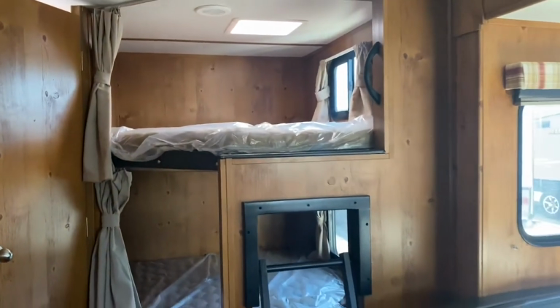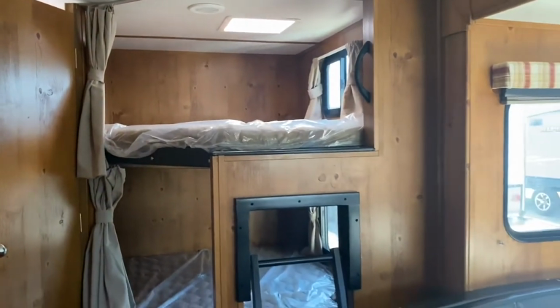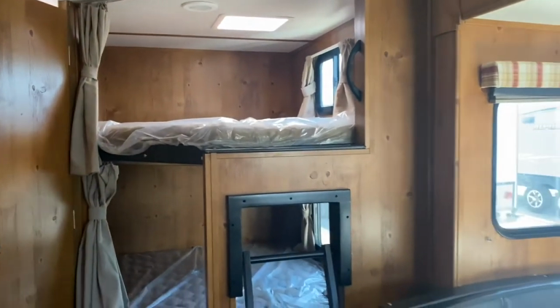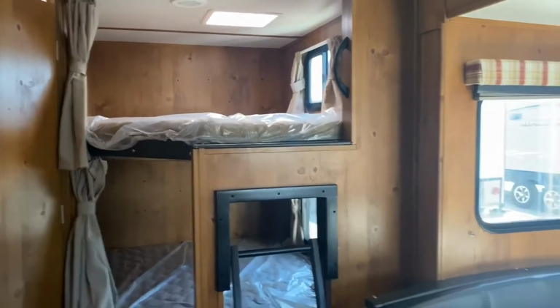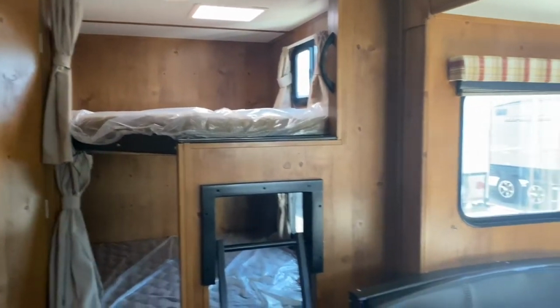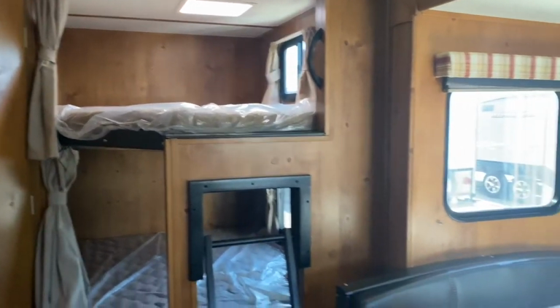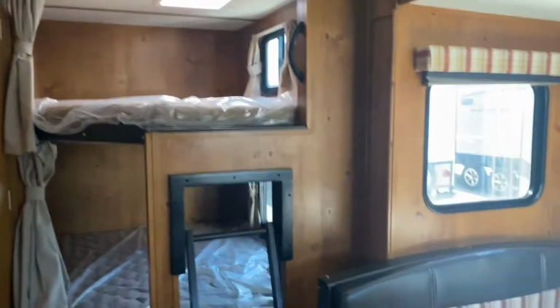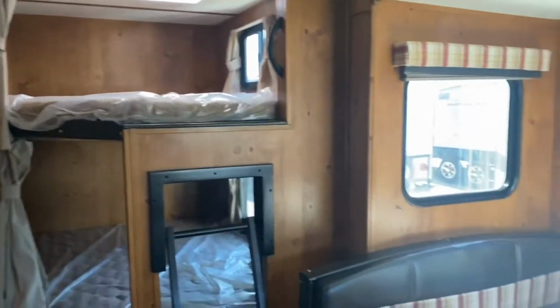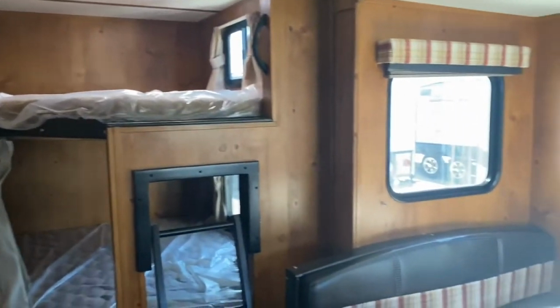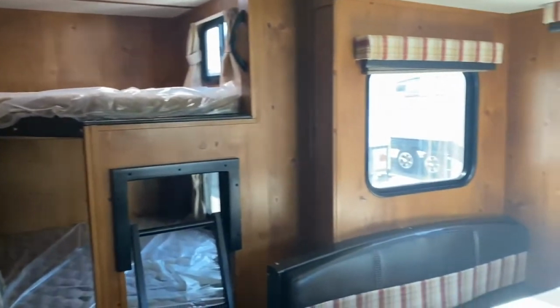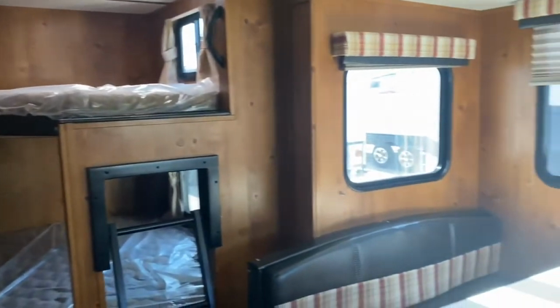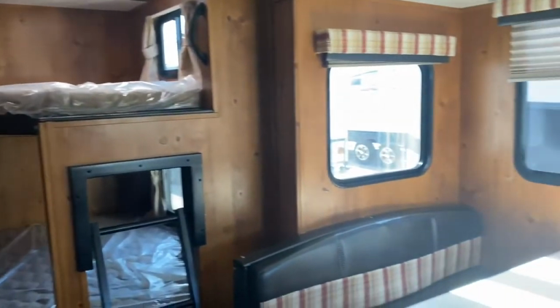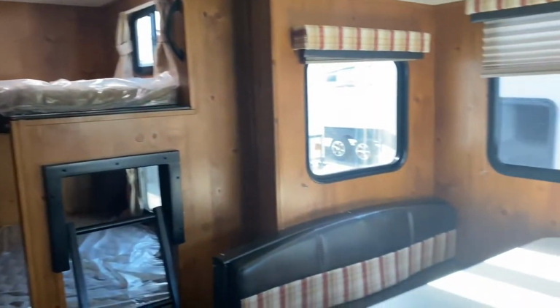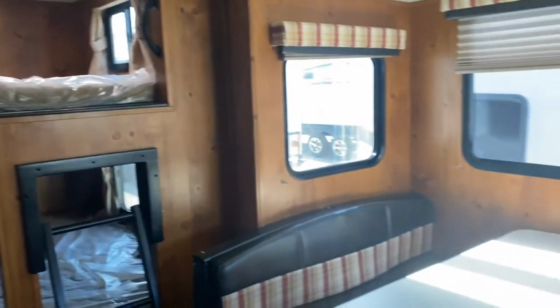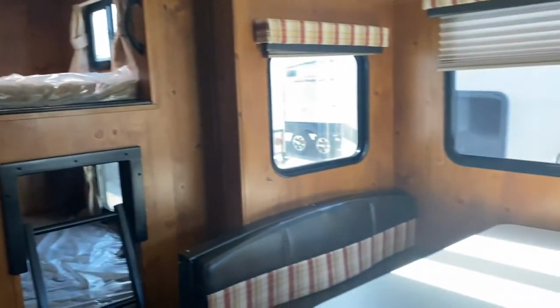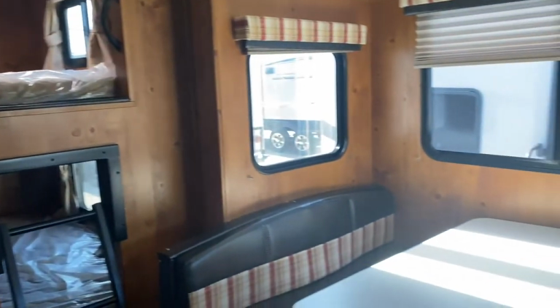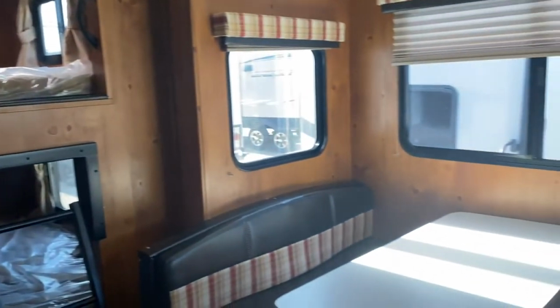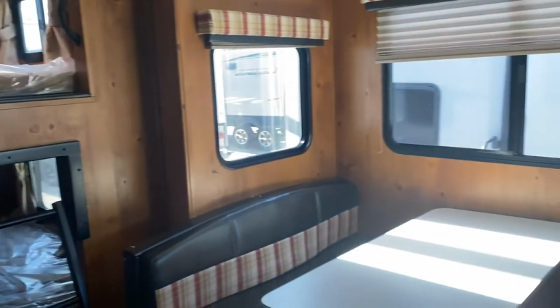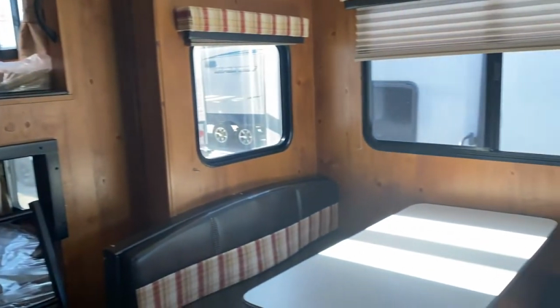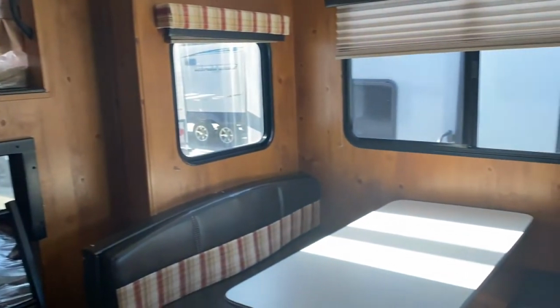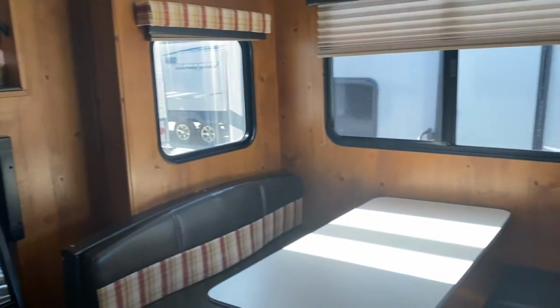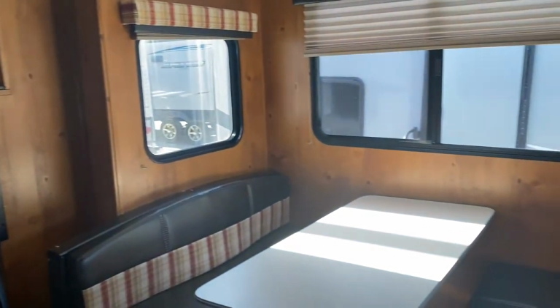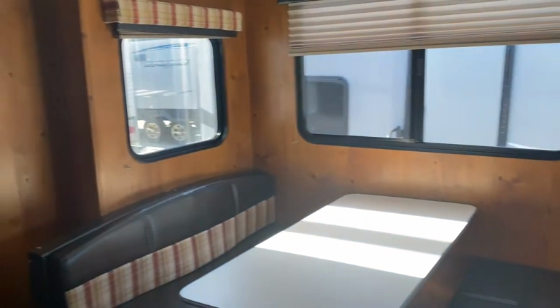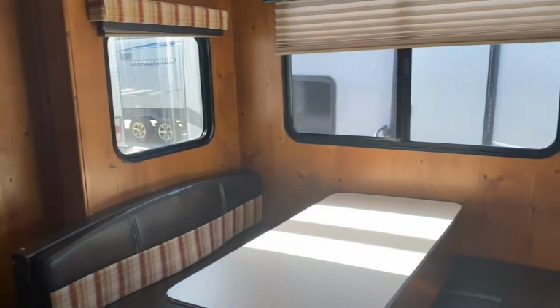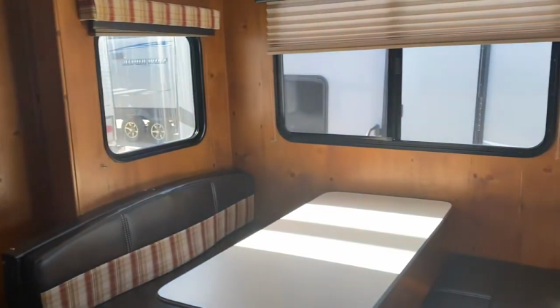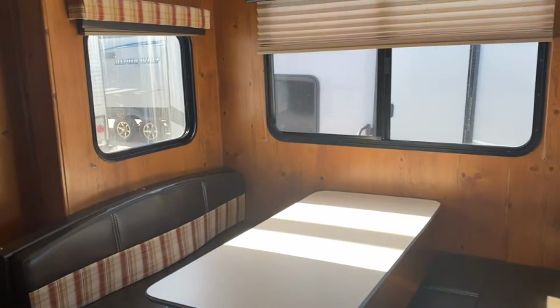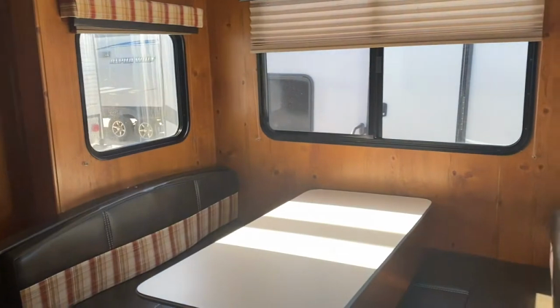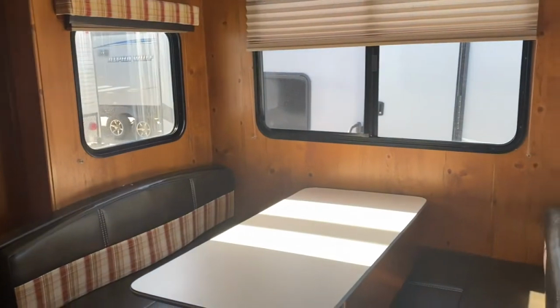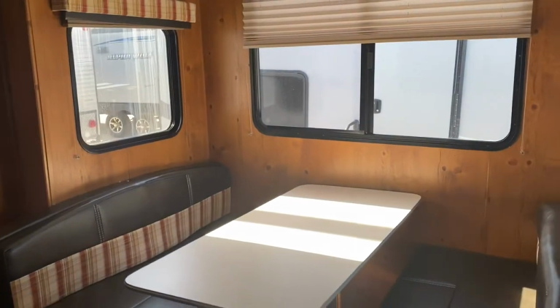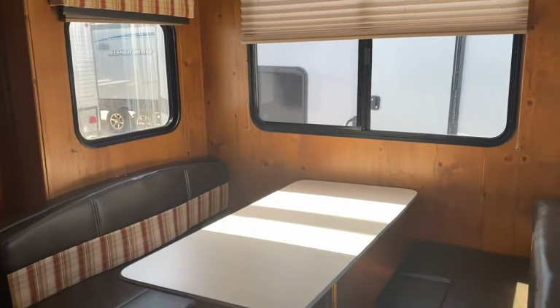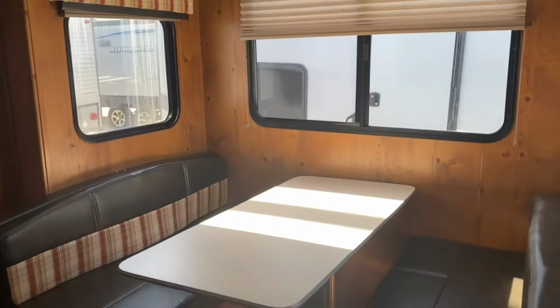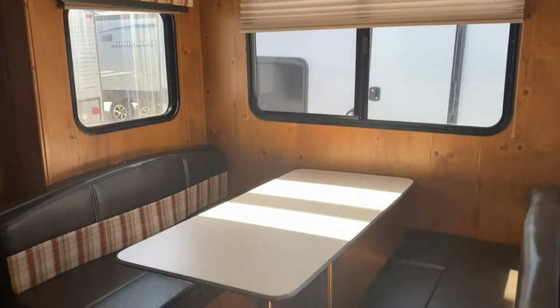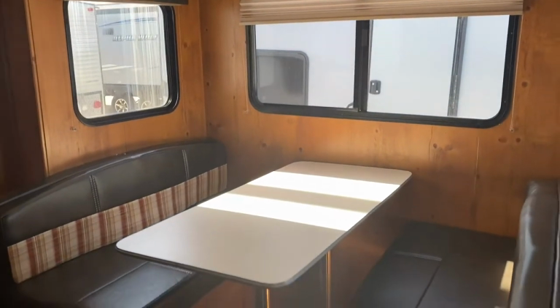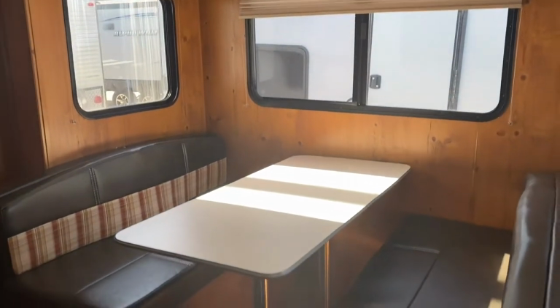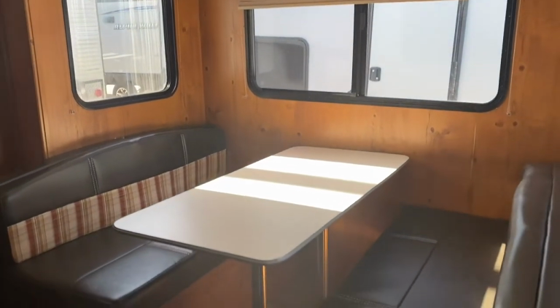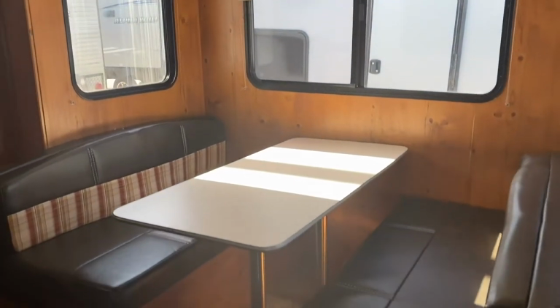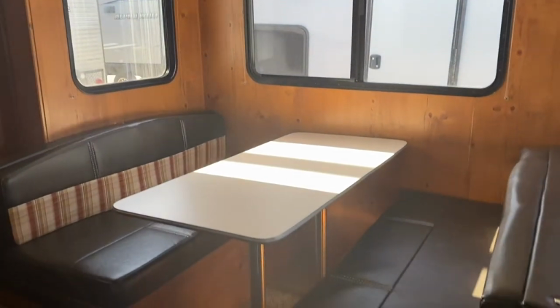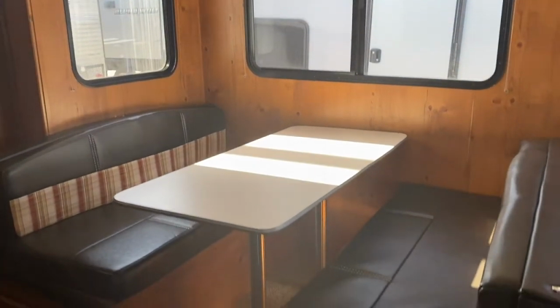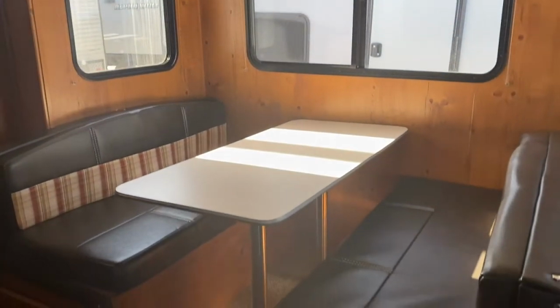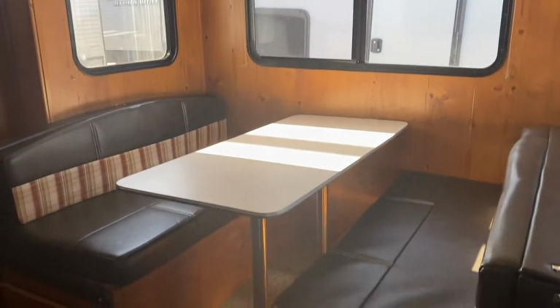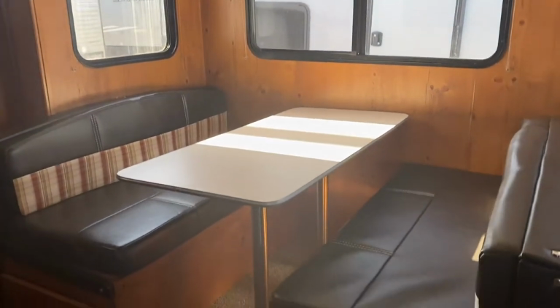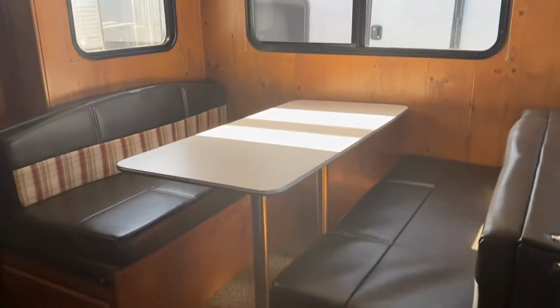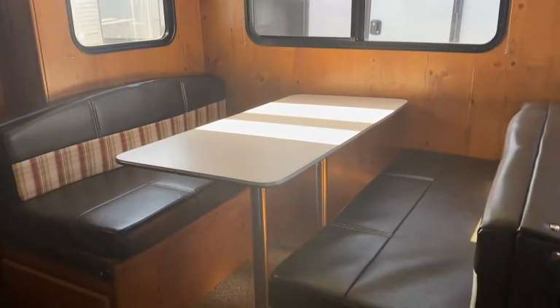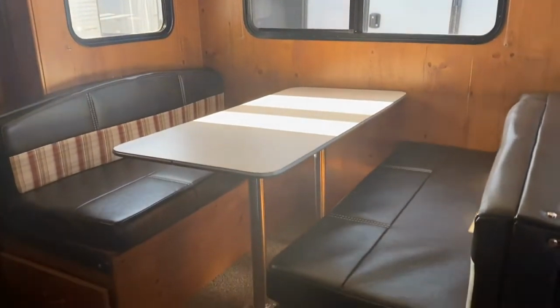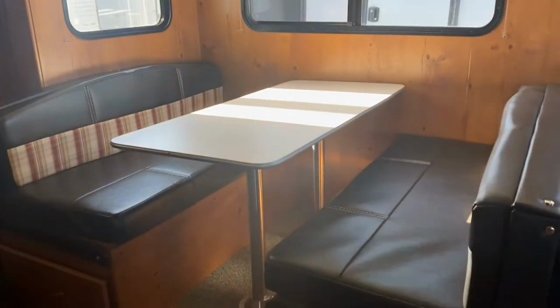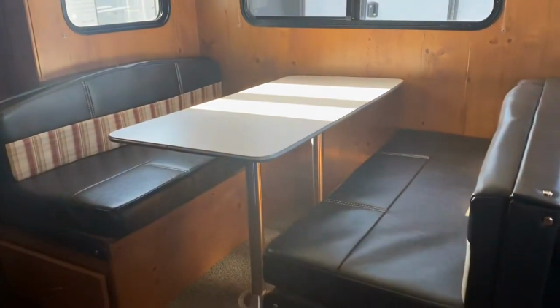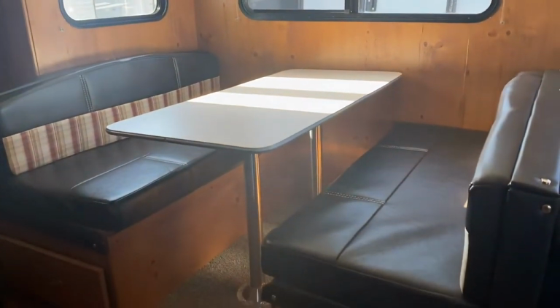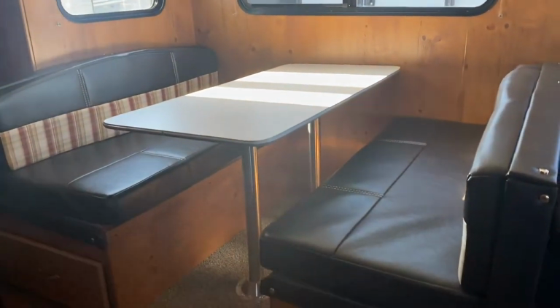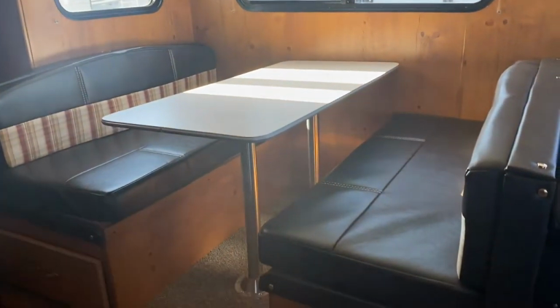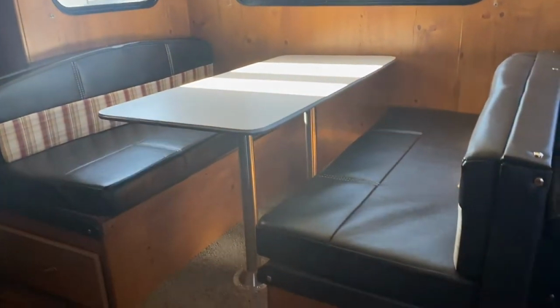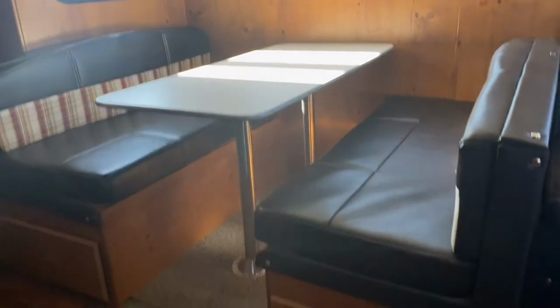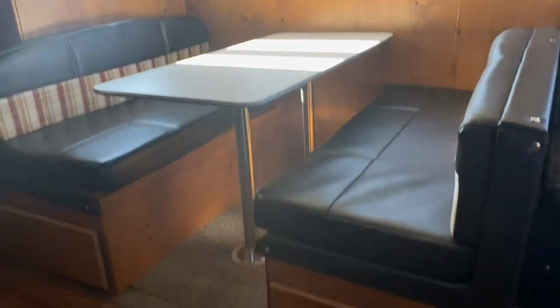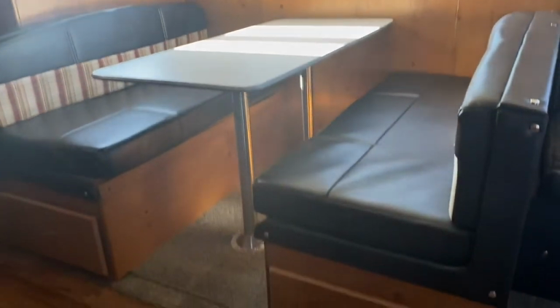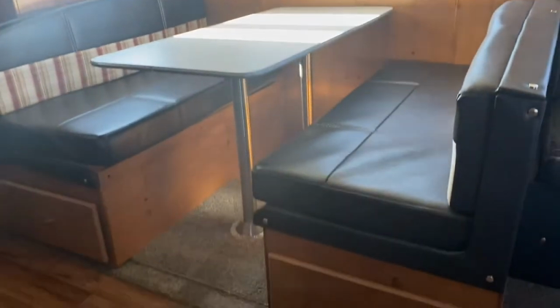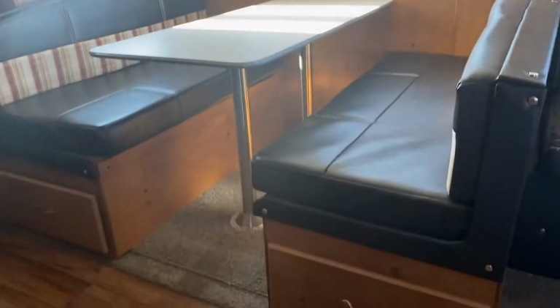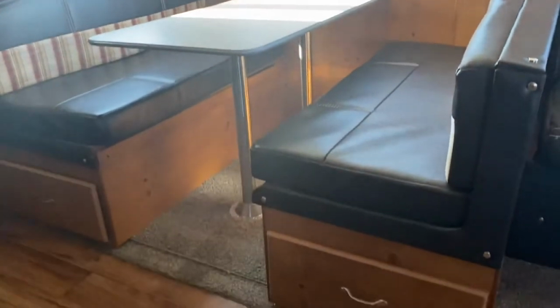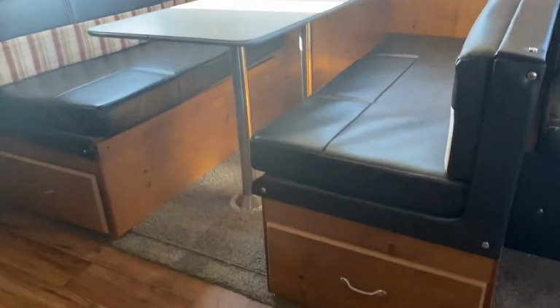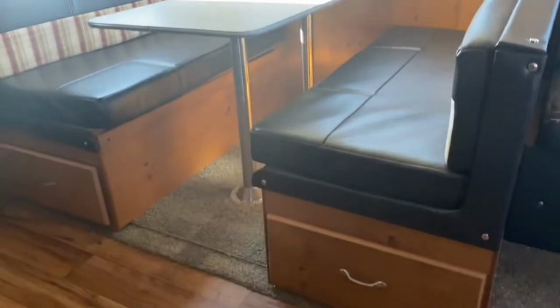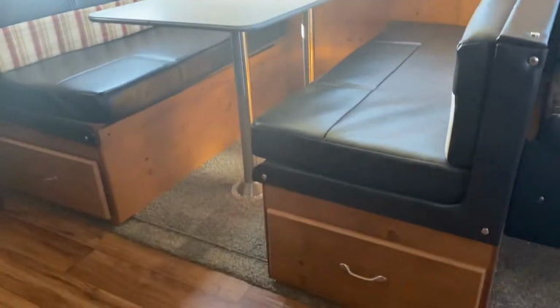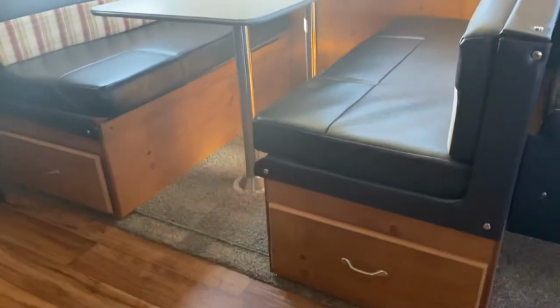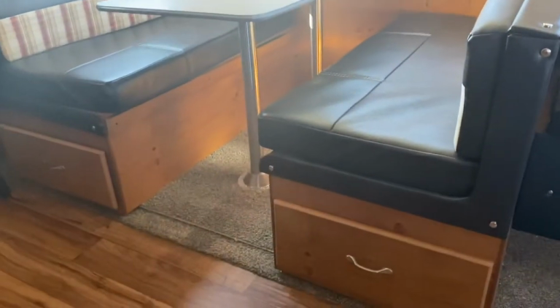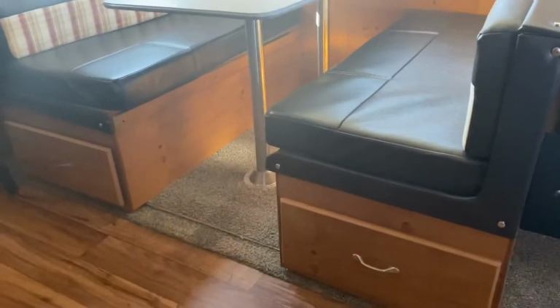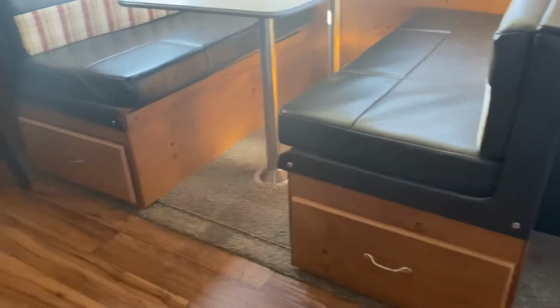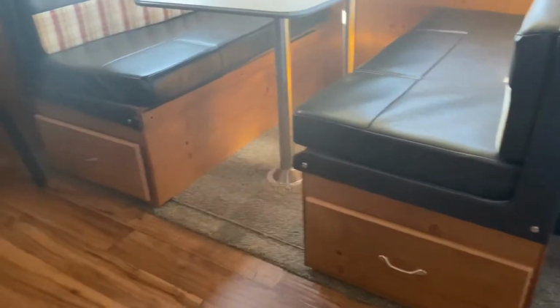Next to that you have the dinette for enjoying meals with the family. Storage on either end cap here.